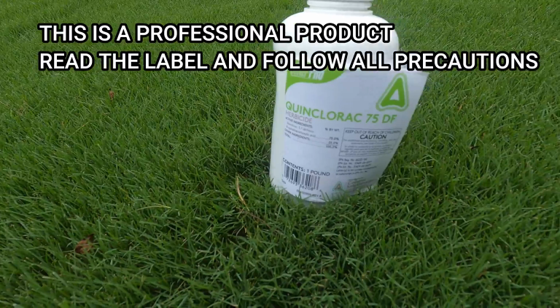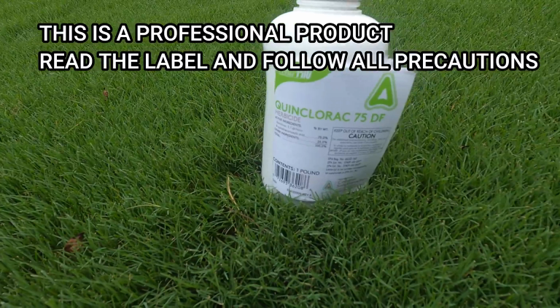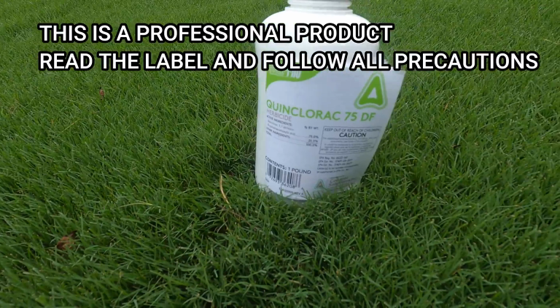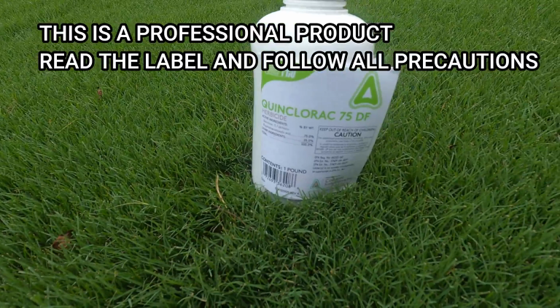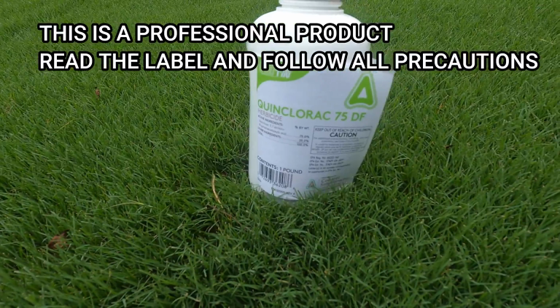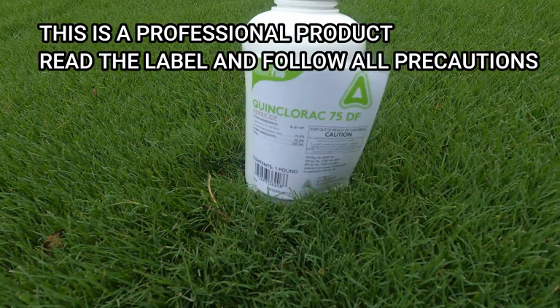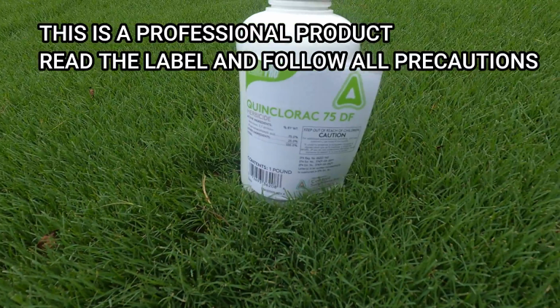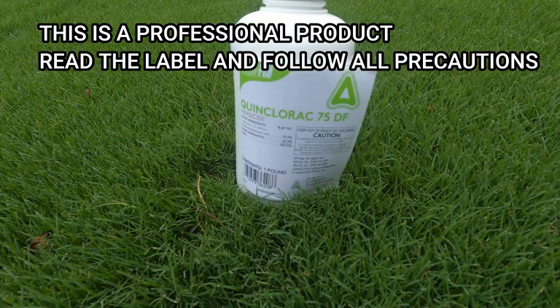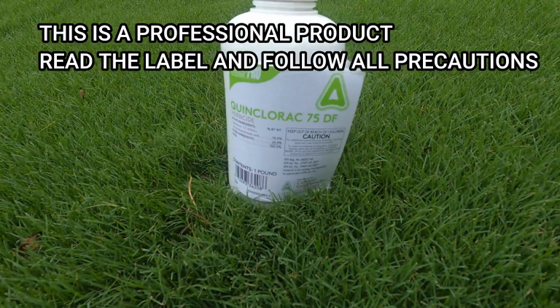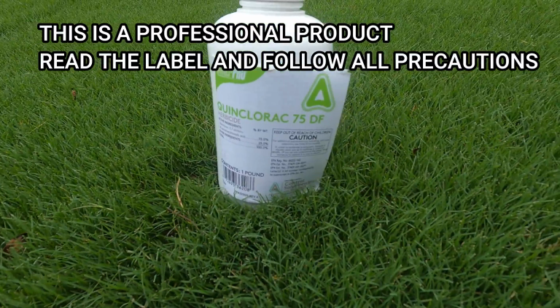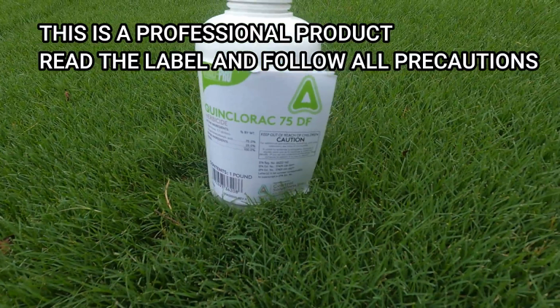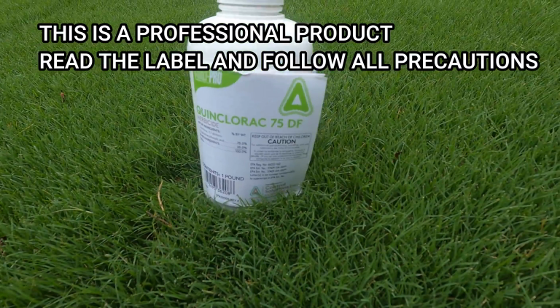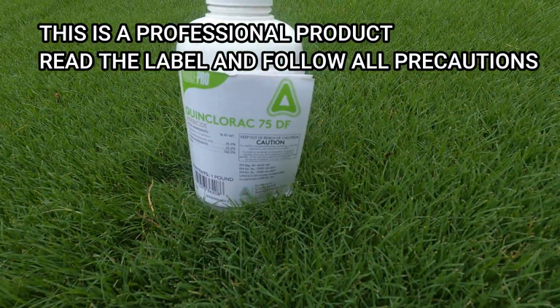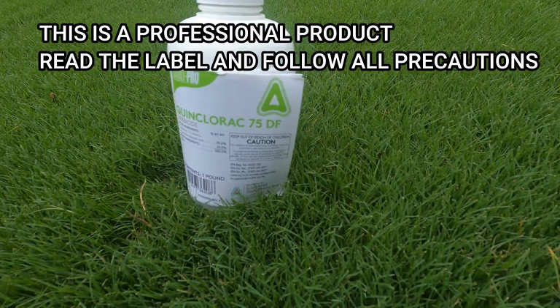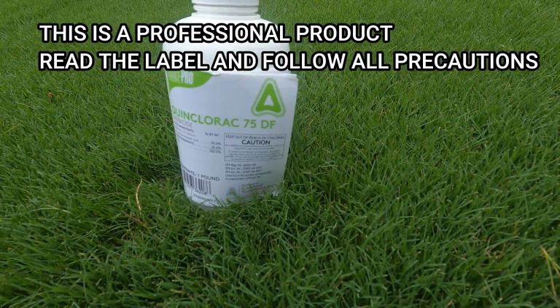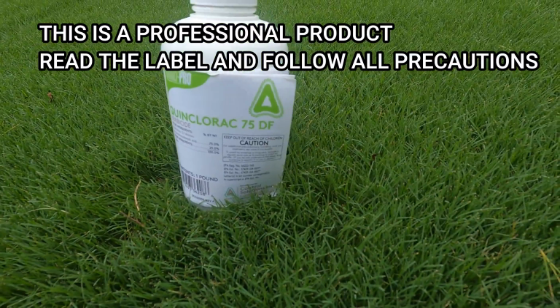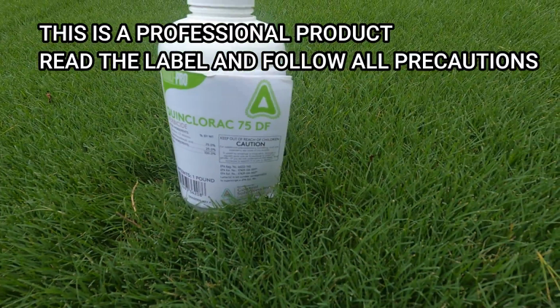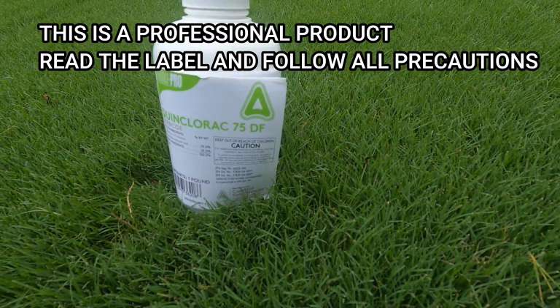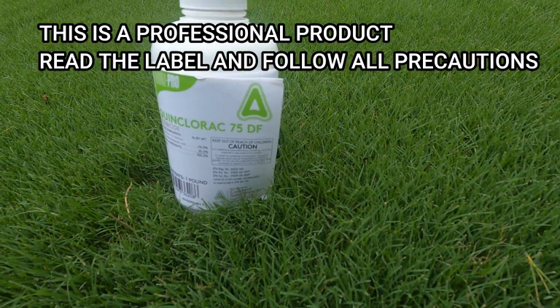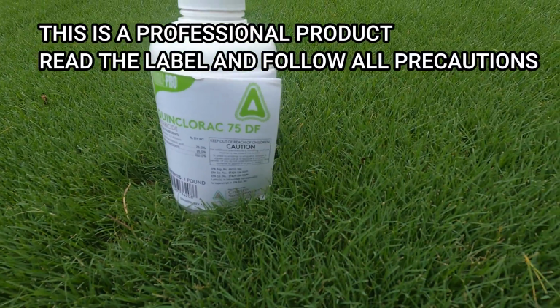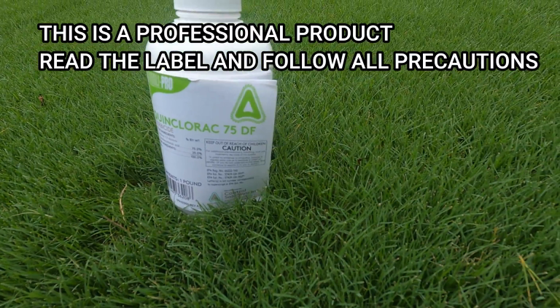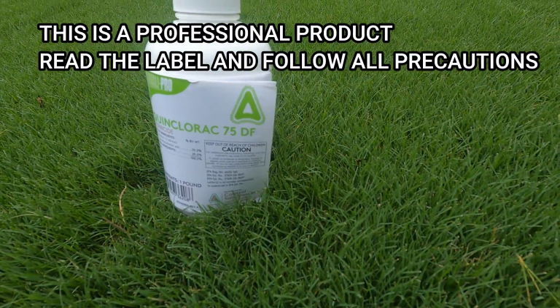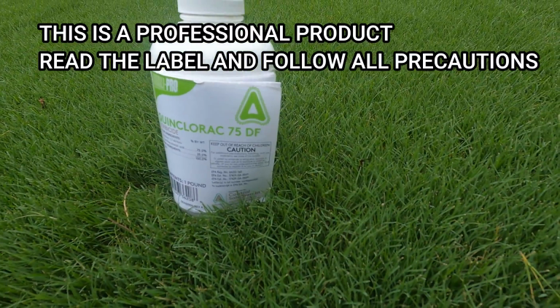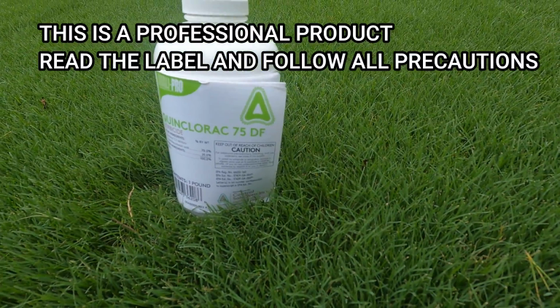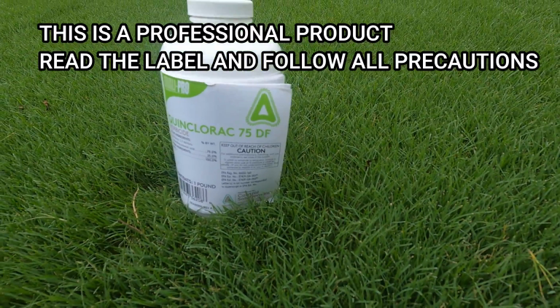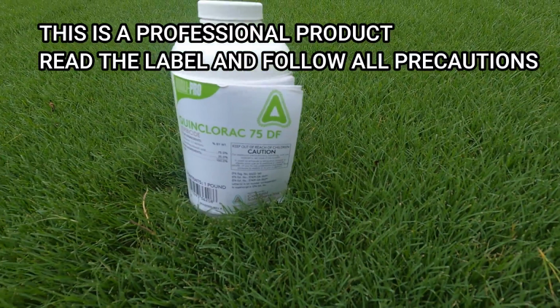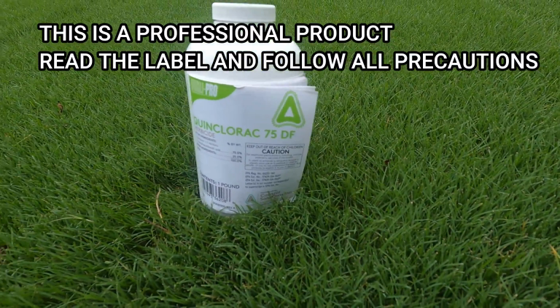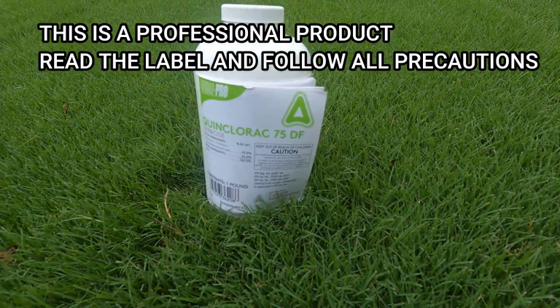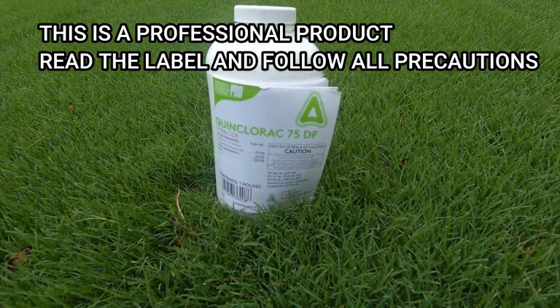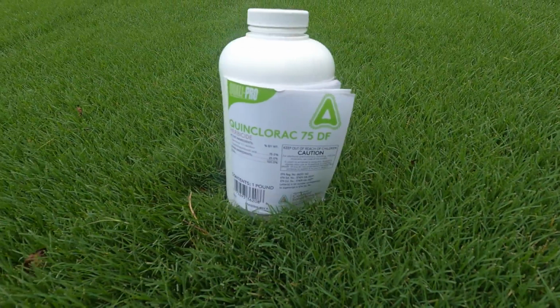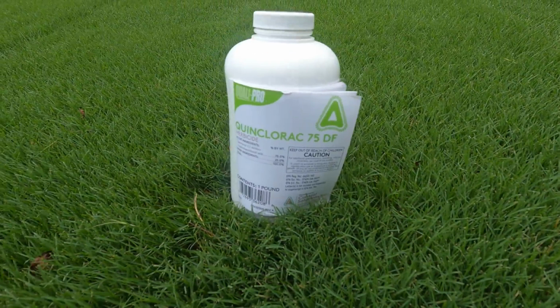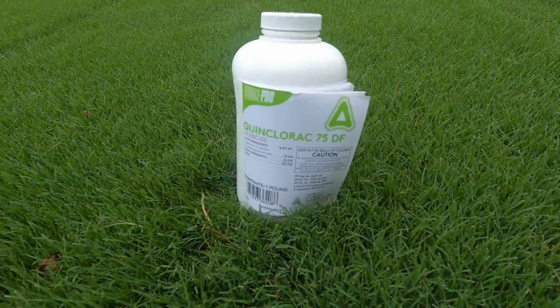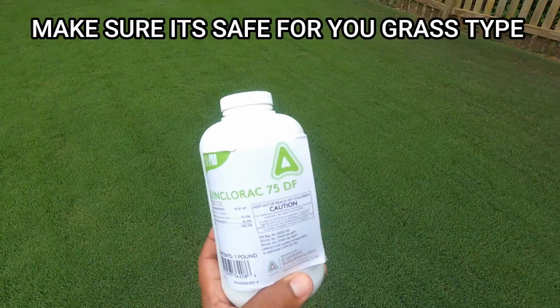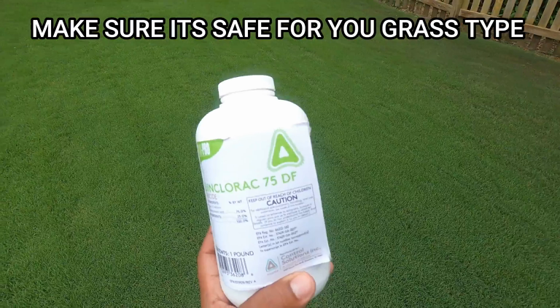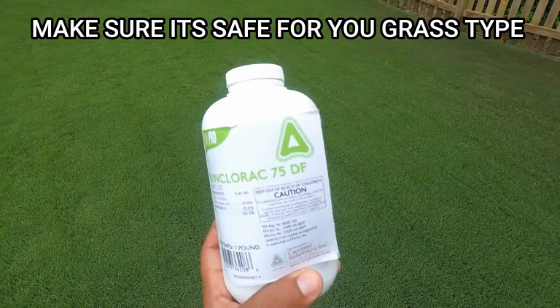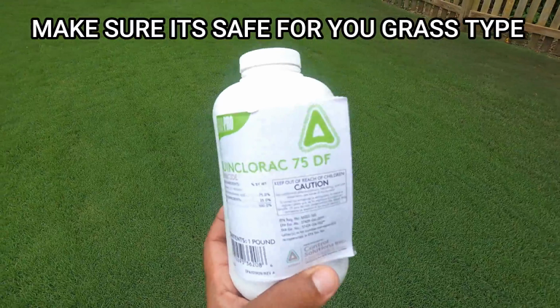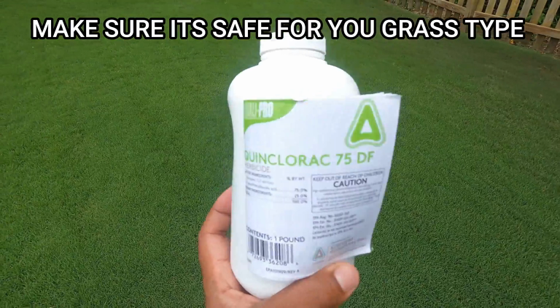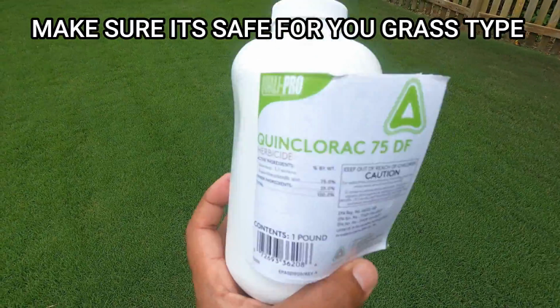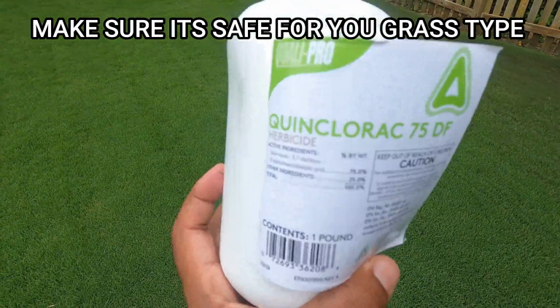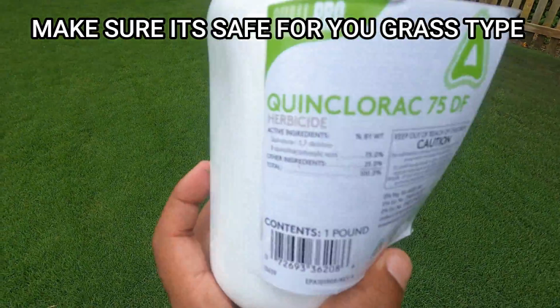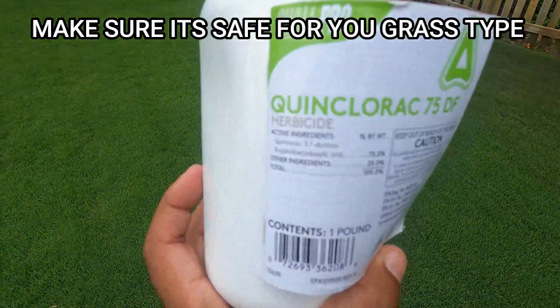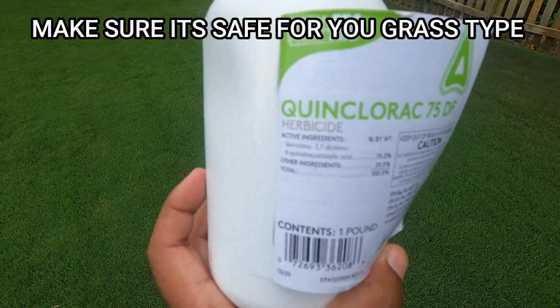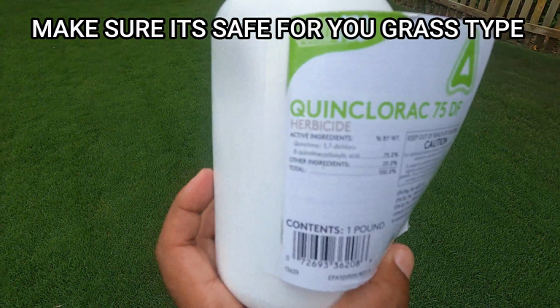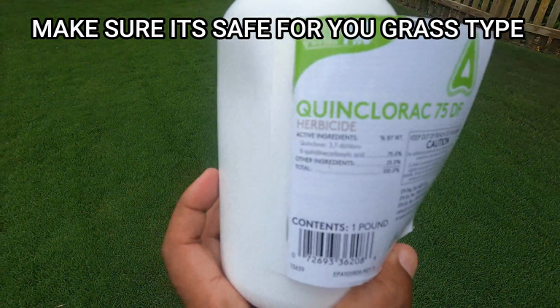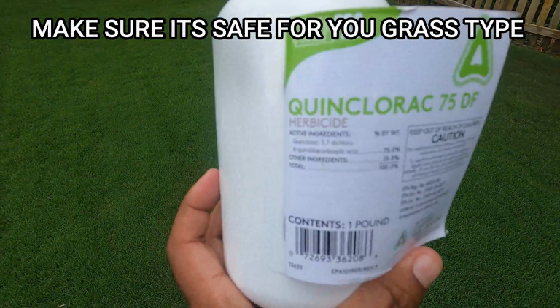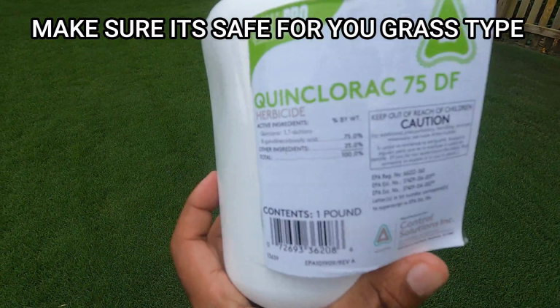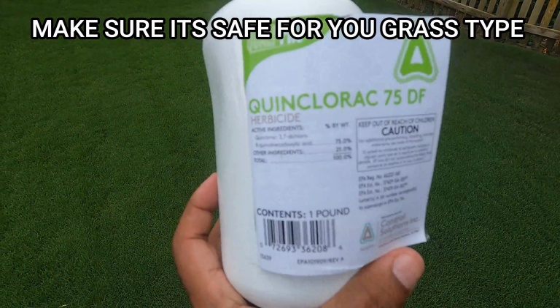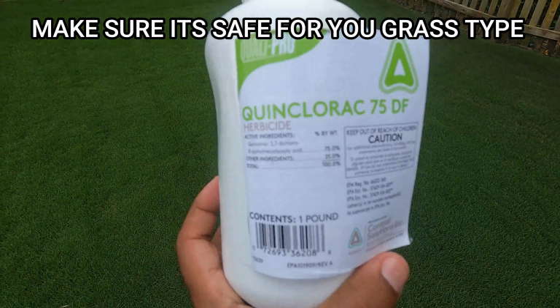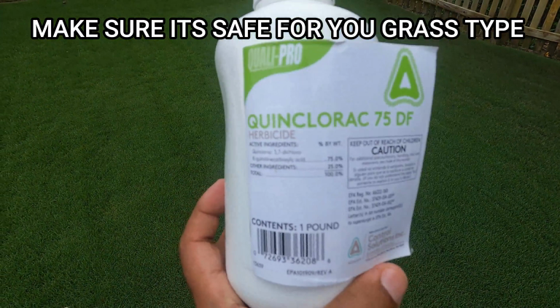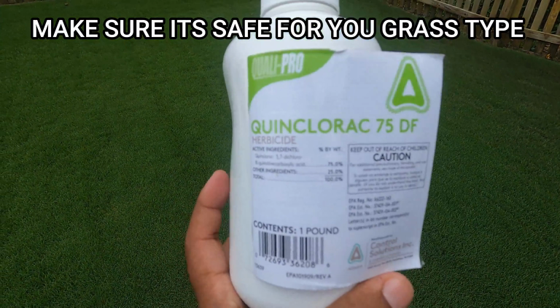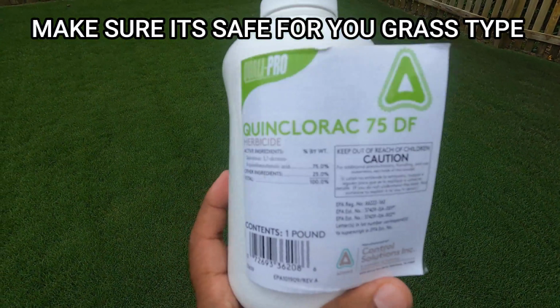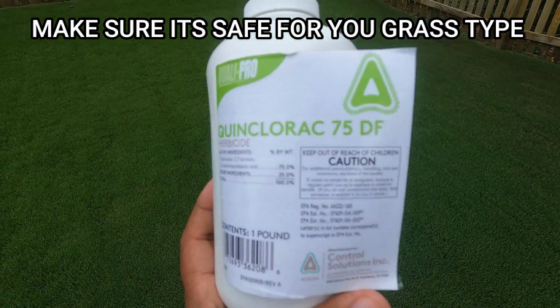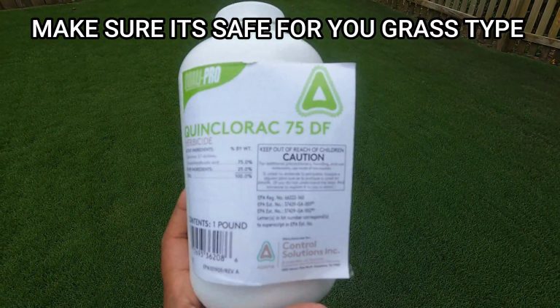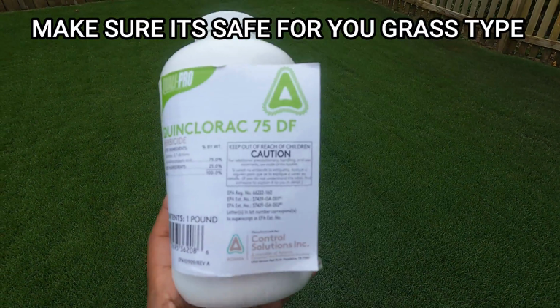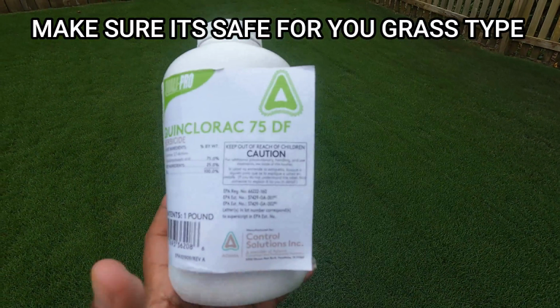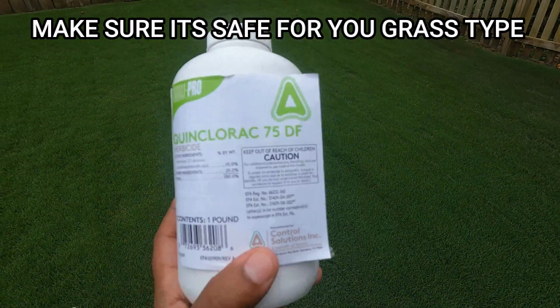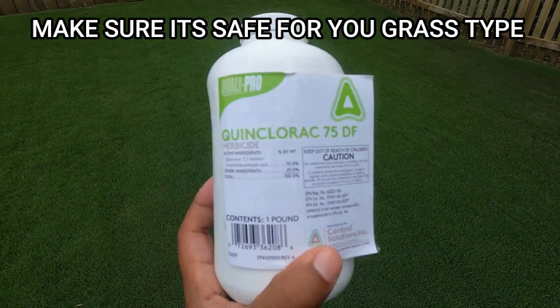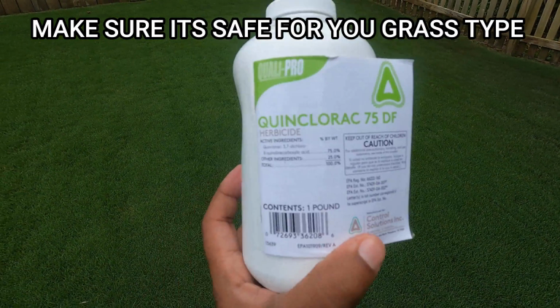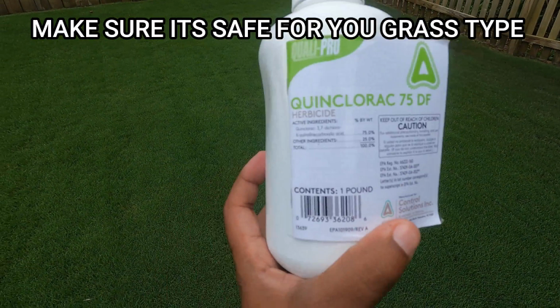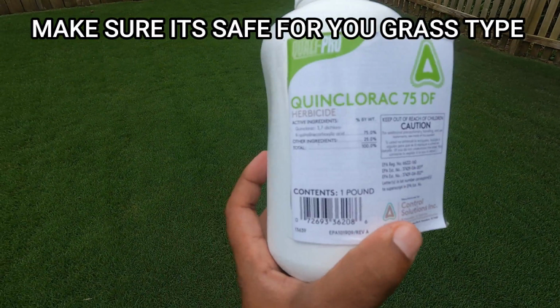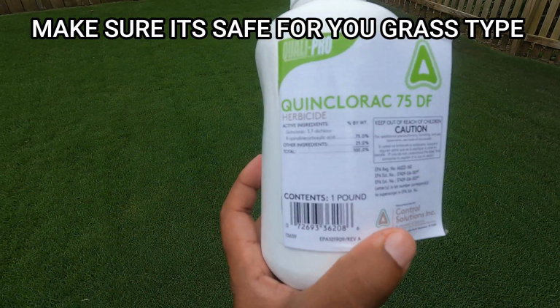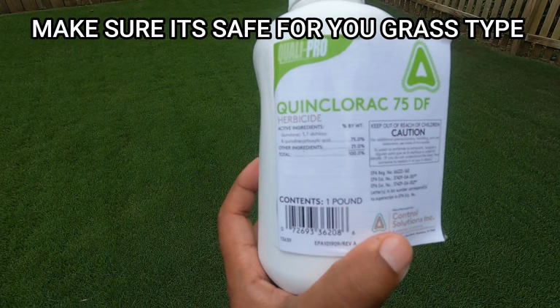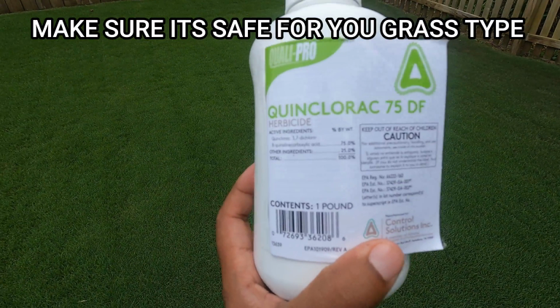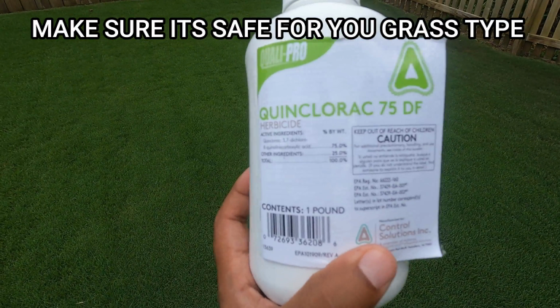I've been trying out one particular product and I'm impressed with the results. This product is called Quinclorac 75DF.